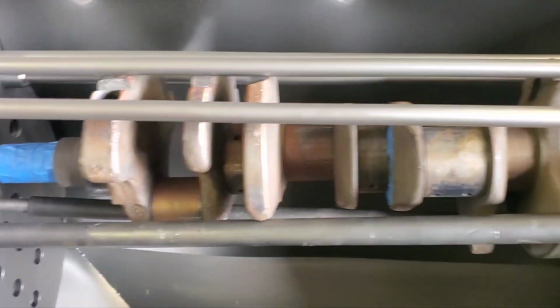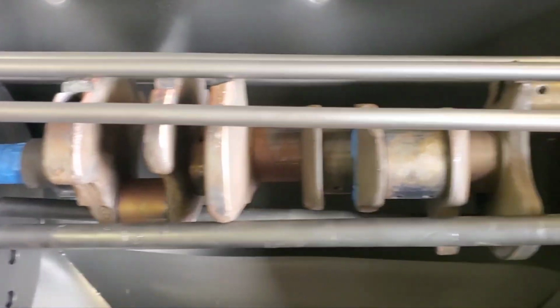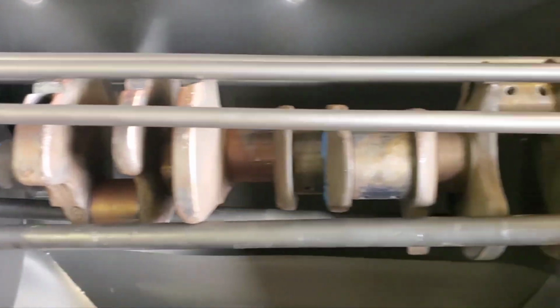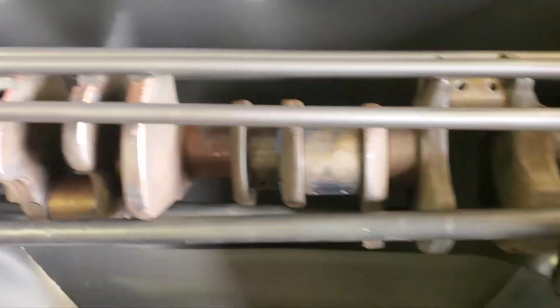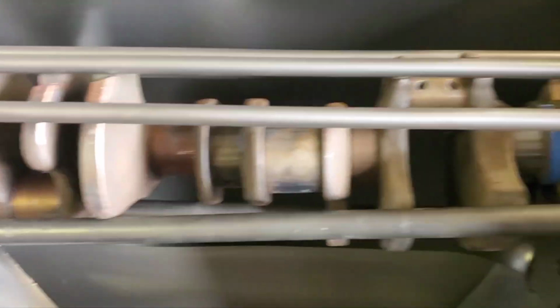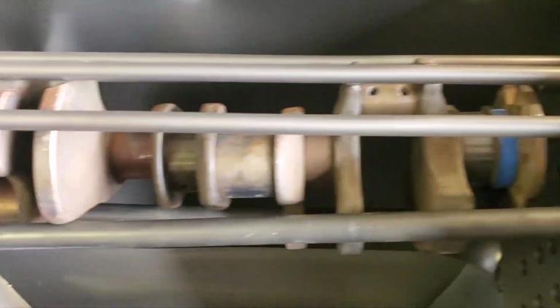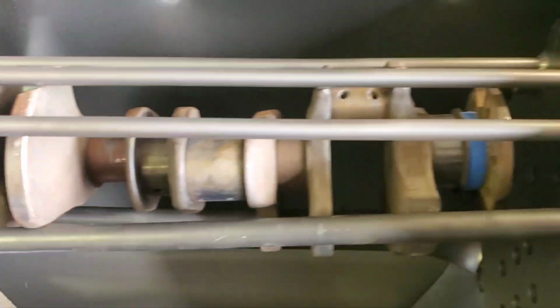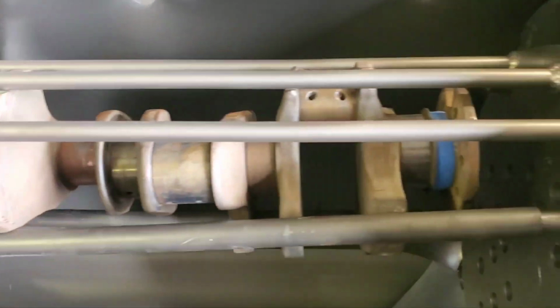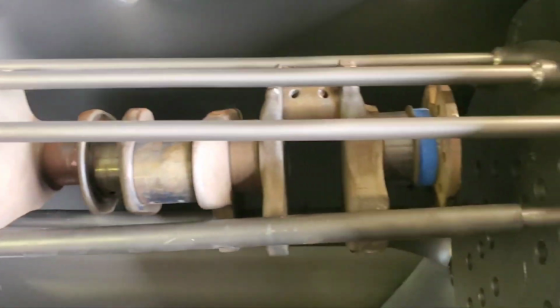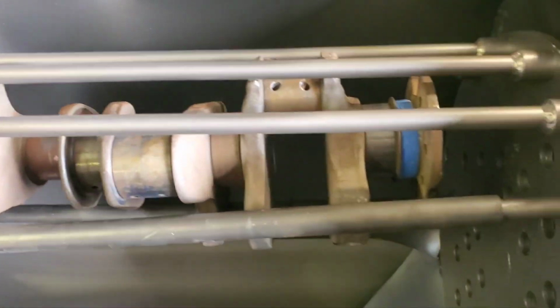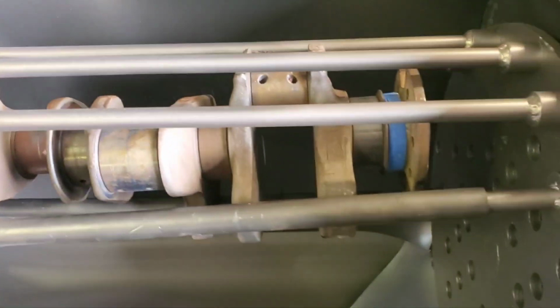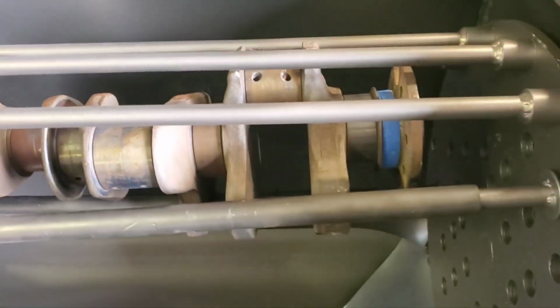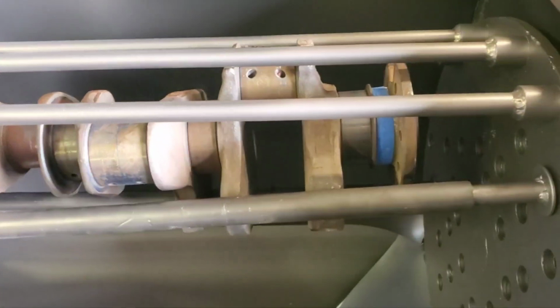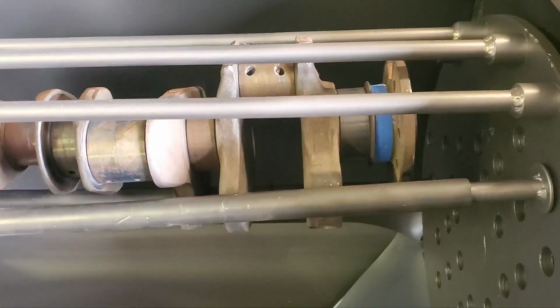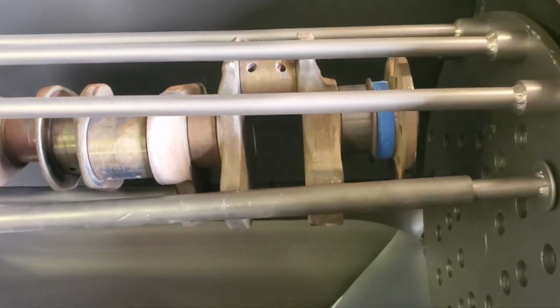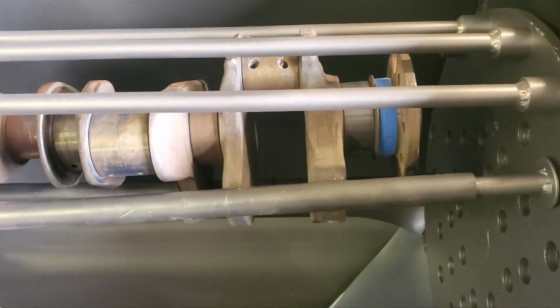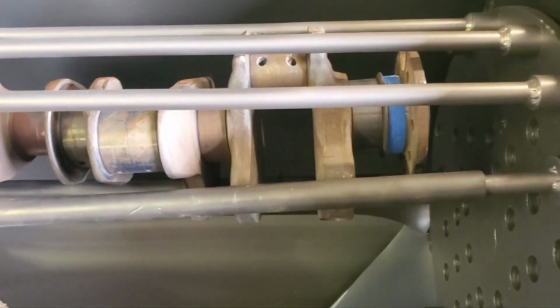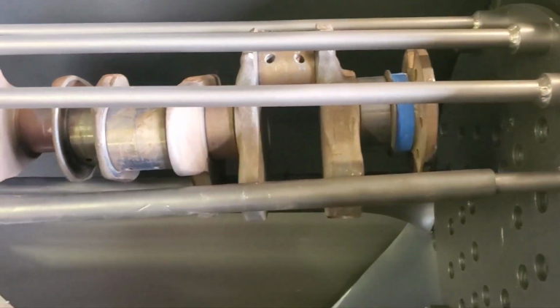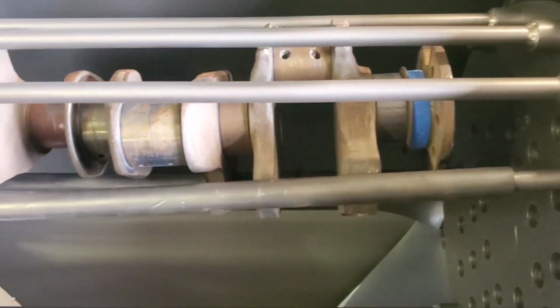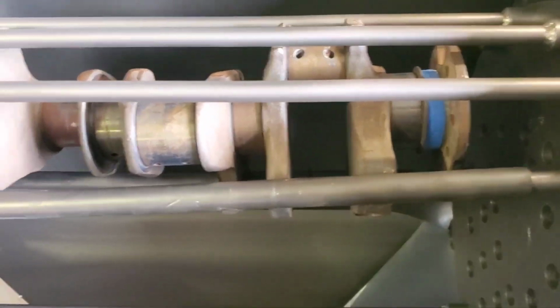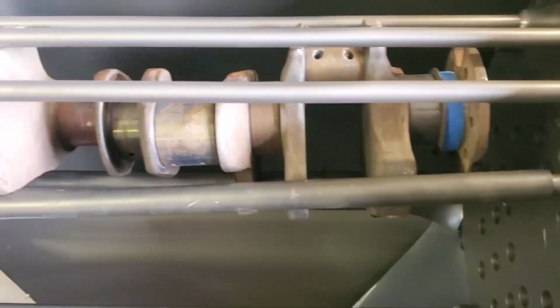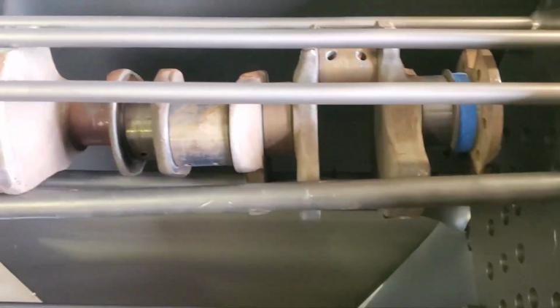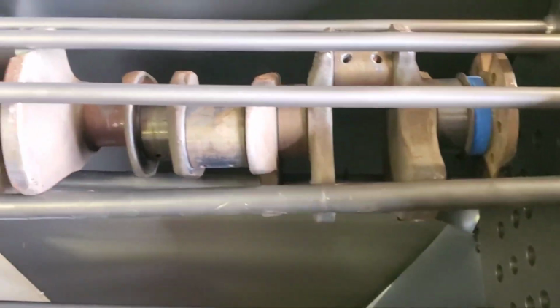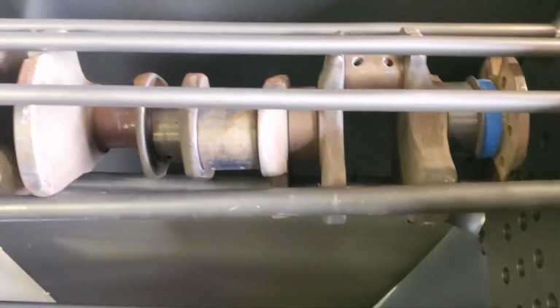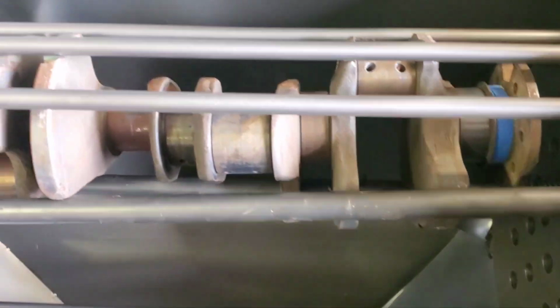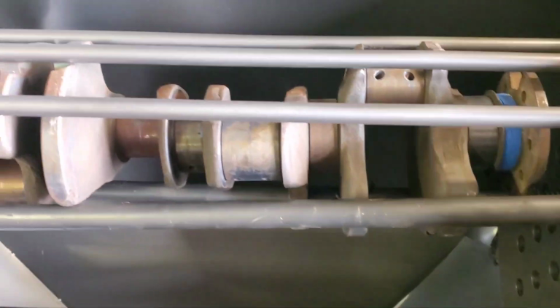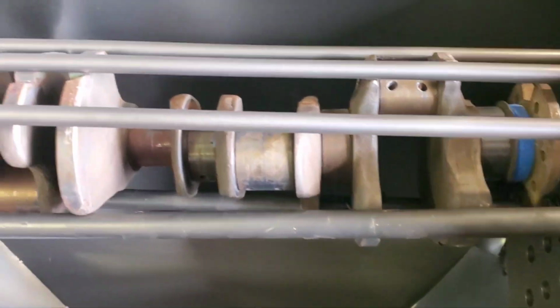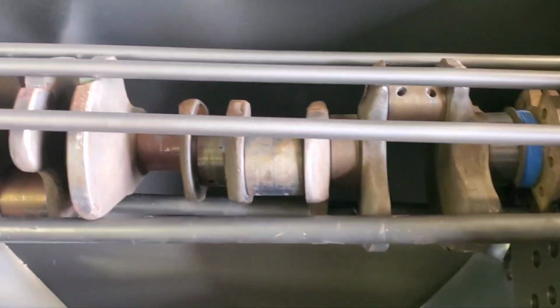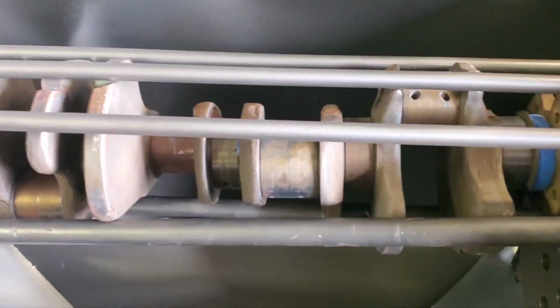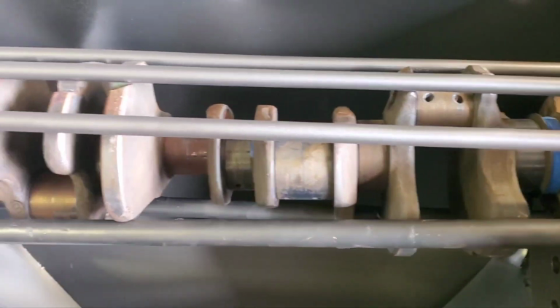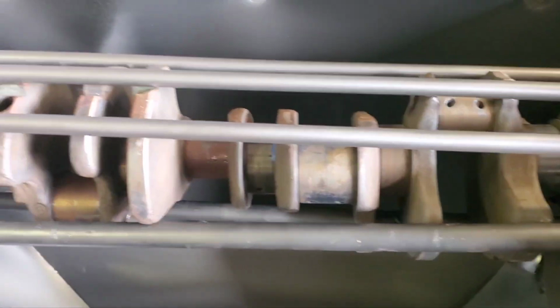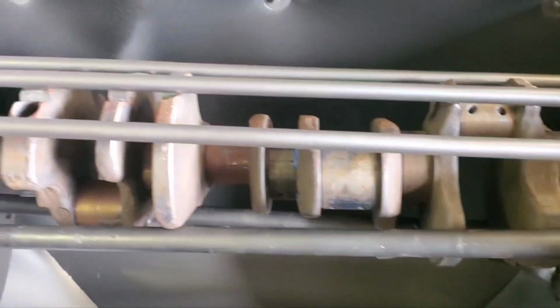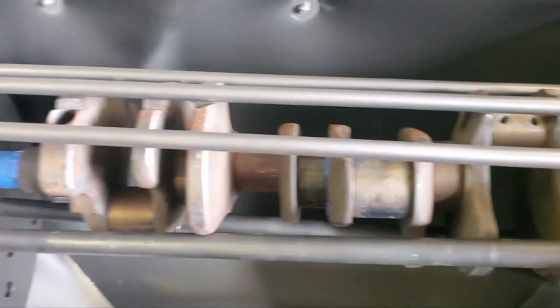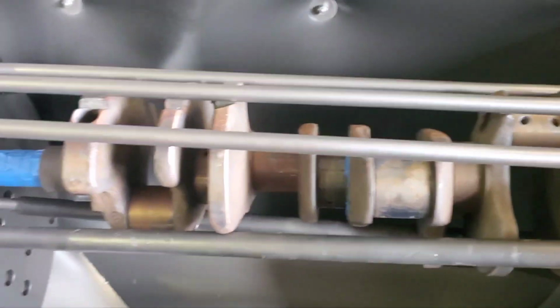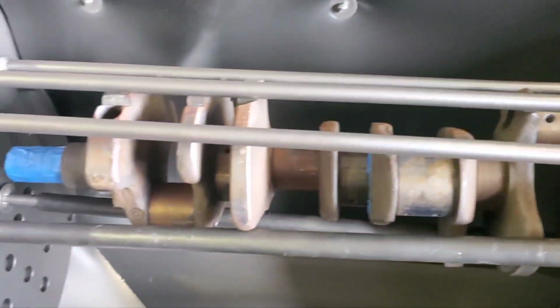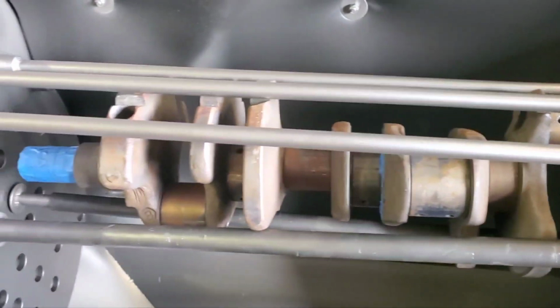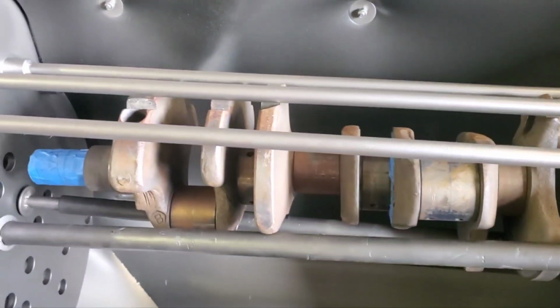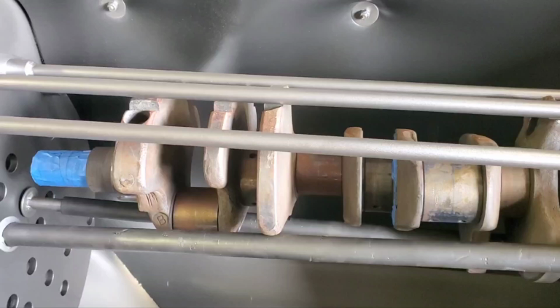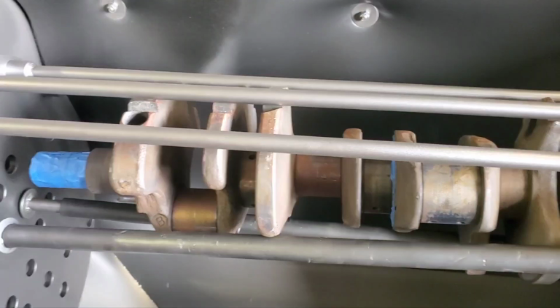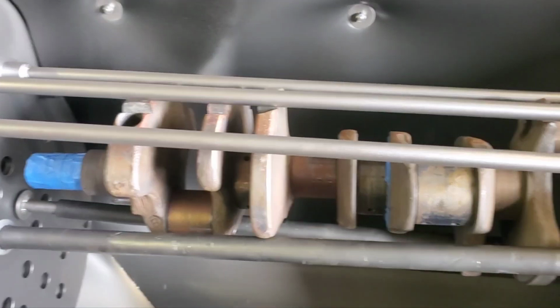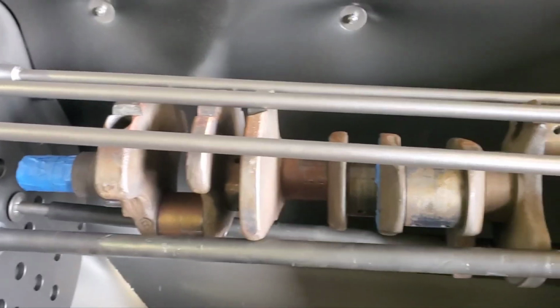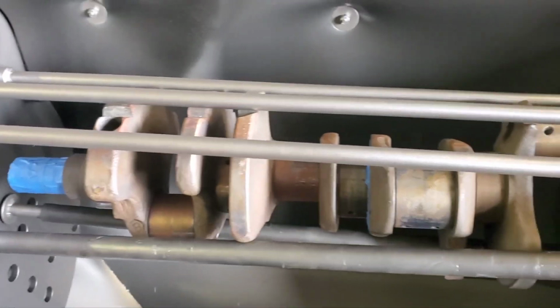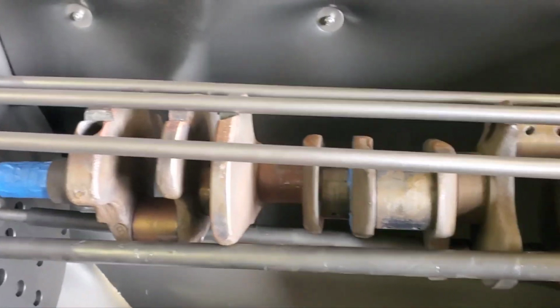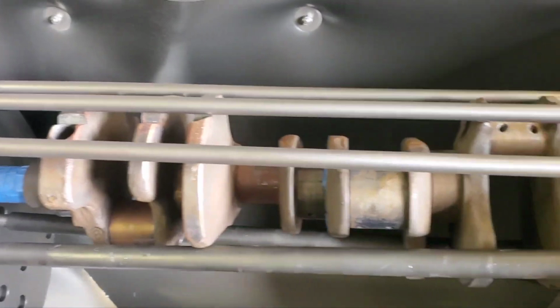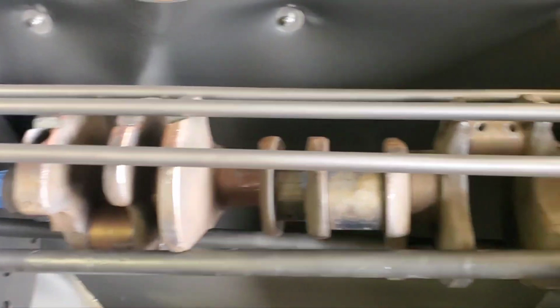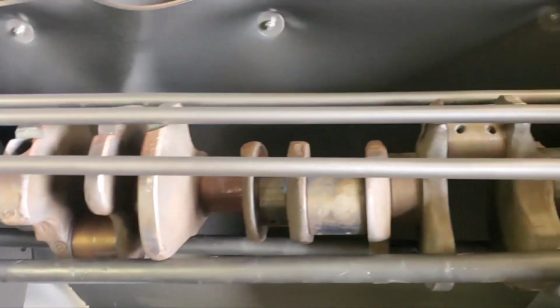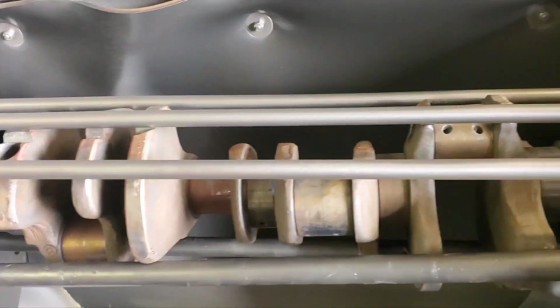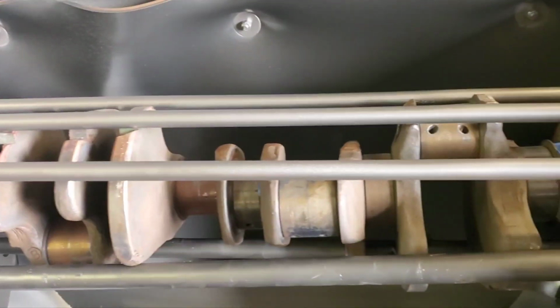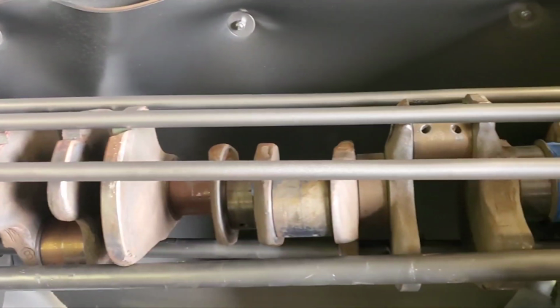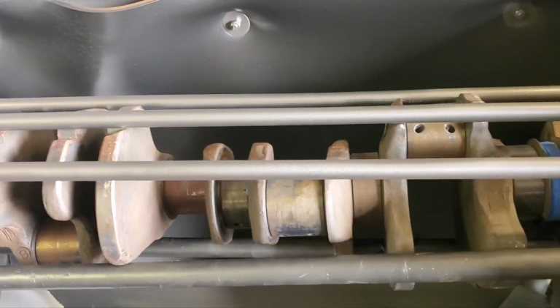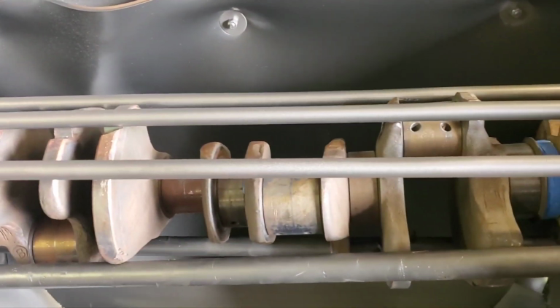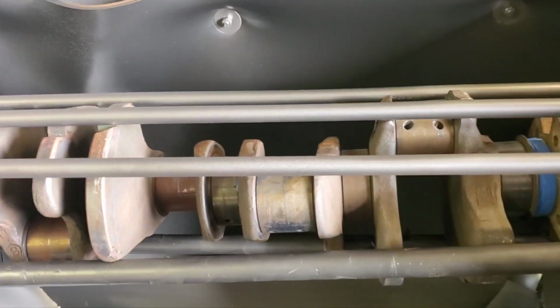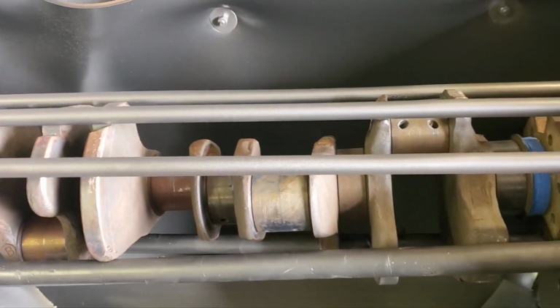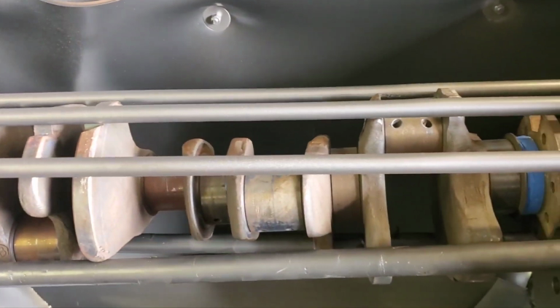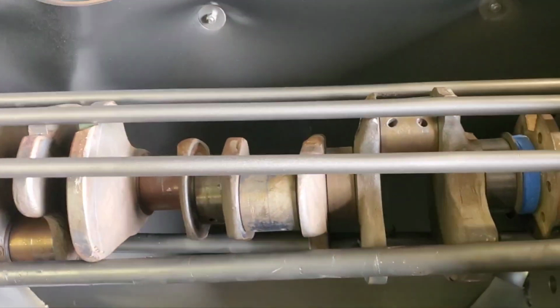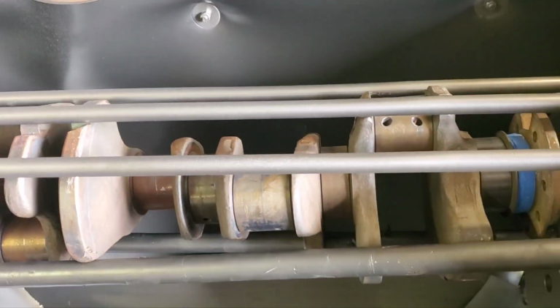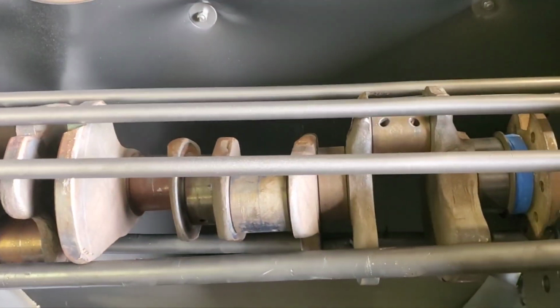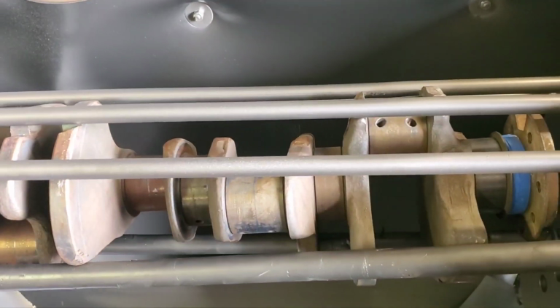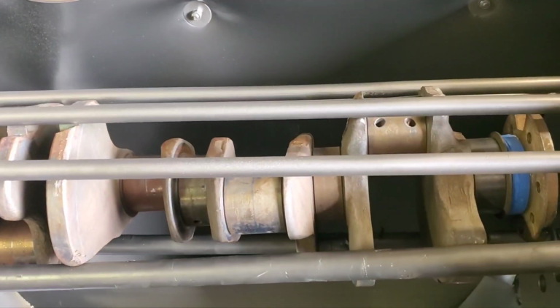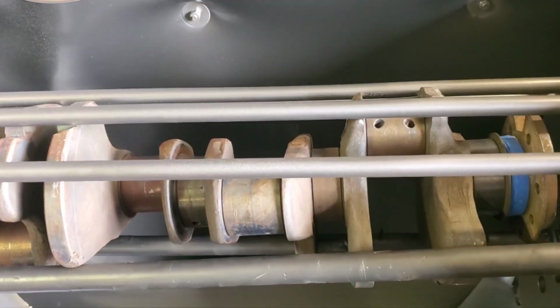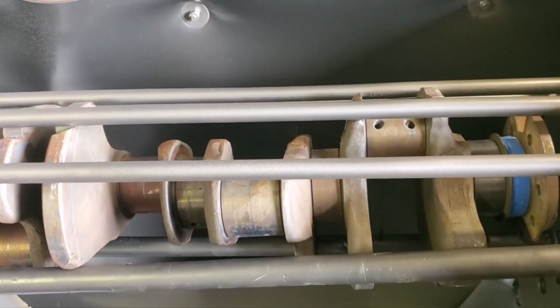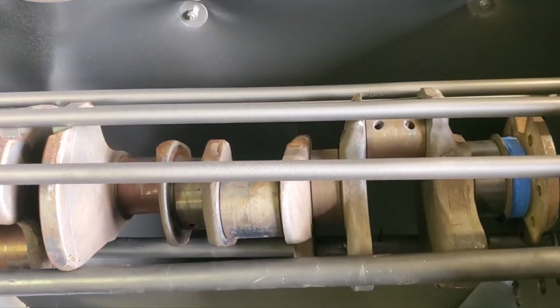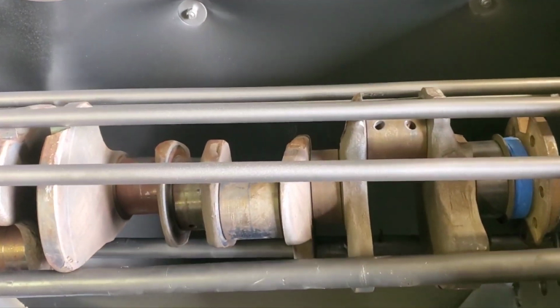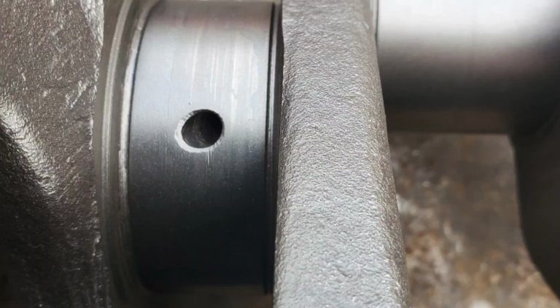Here's our second big block Mopar Ford seal crank. You can see what it looks like before — let's get to it.